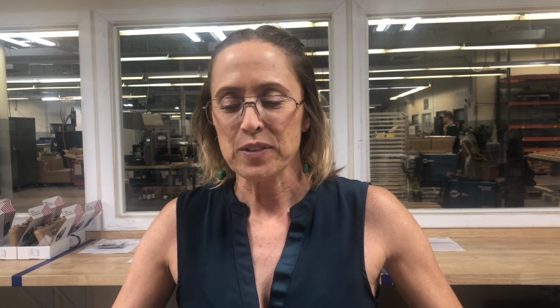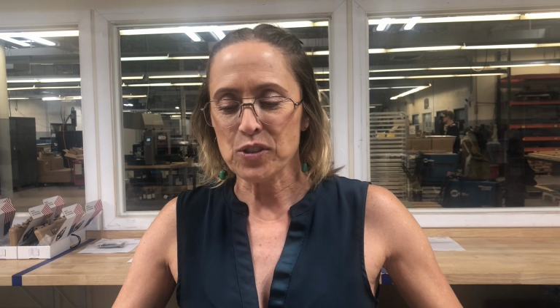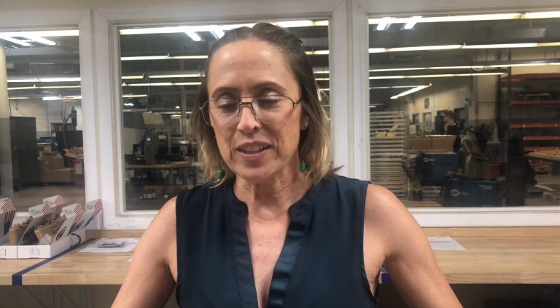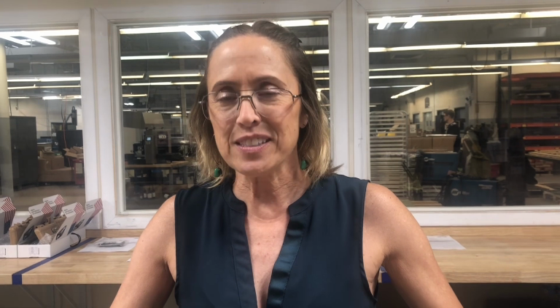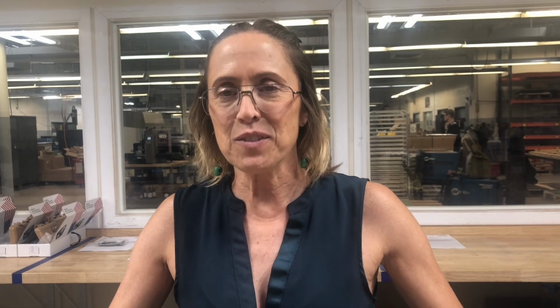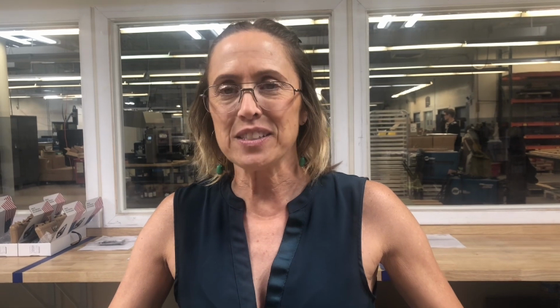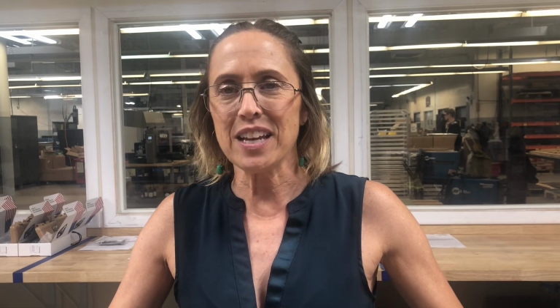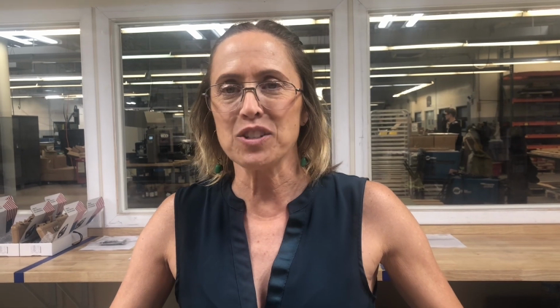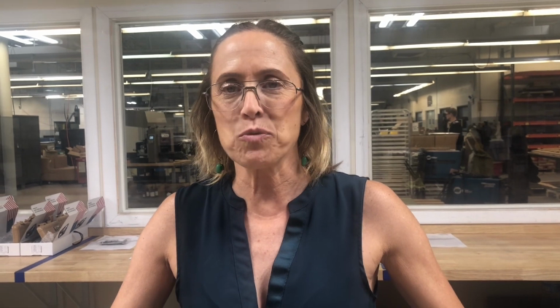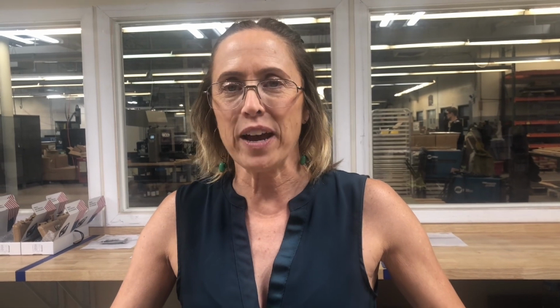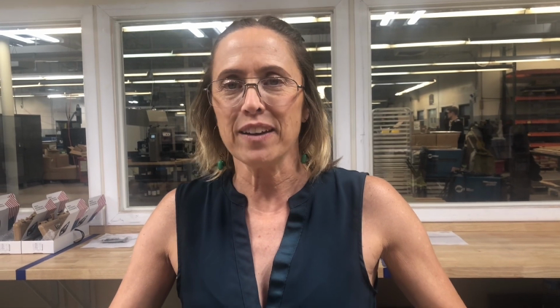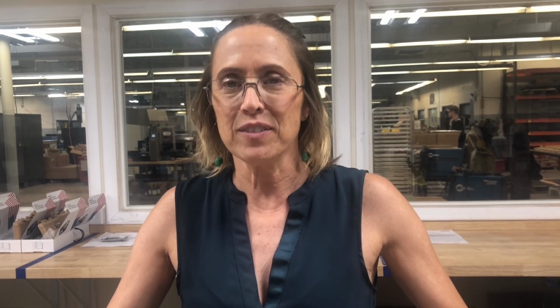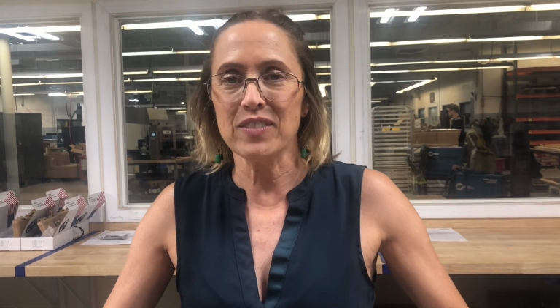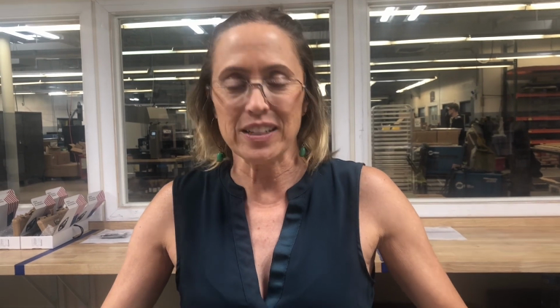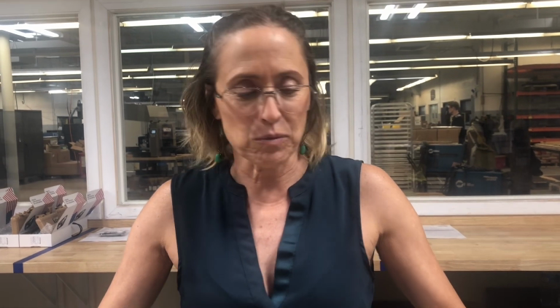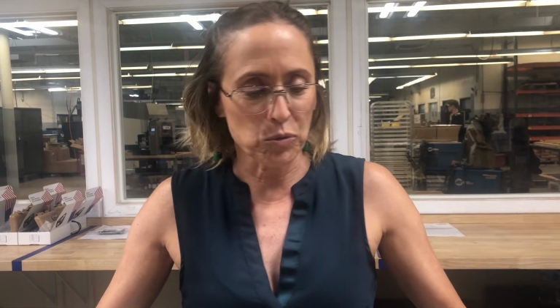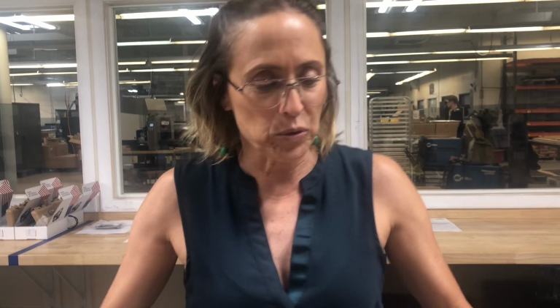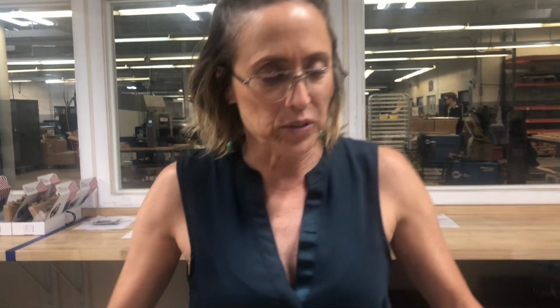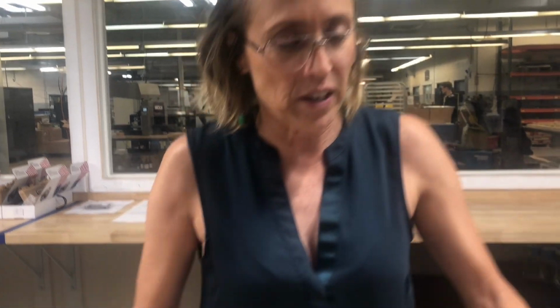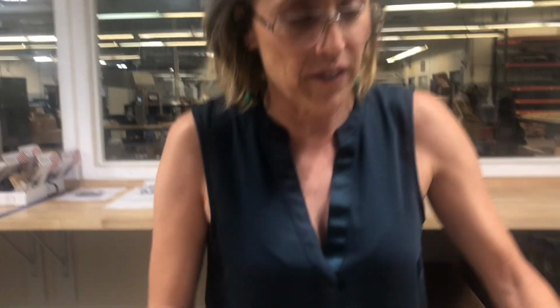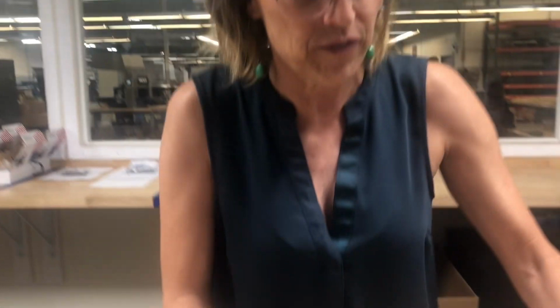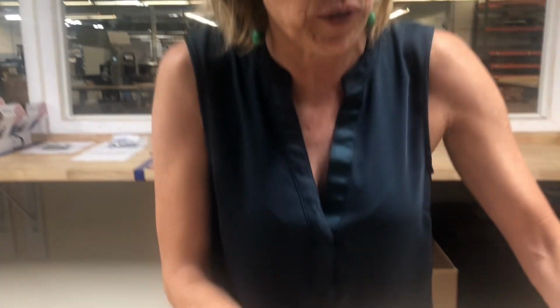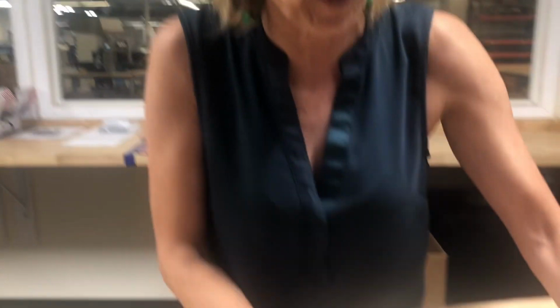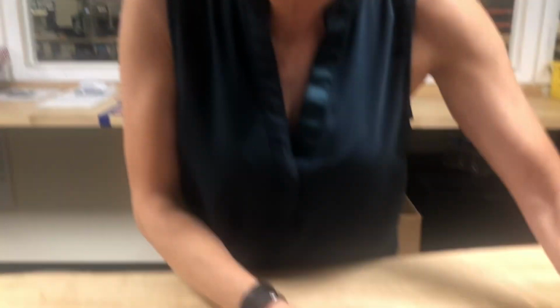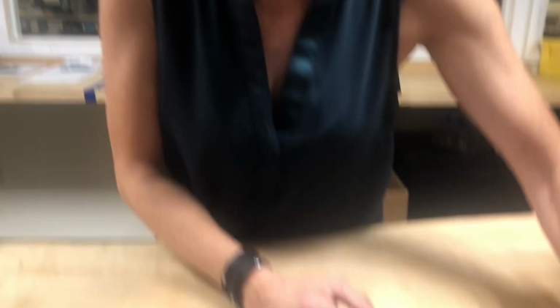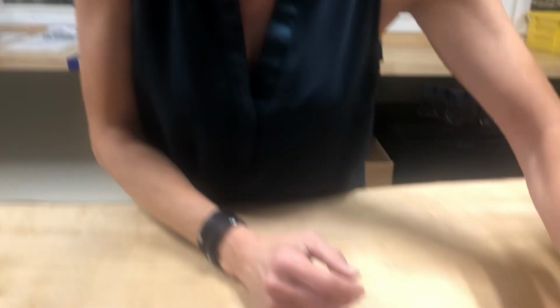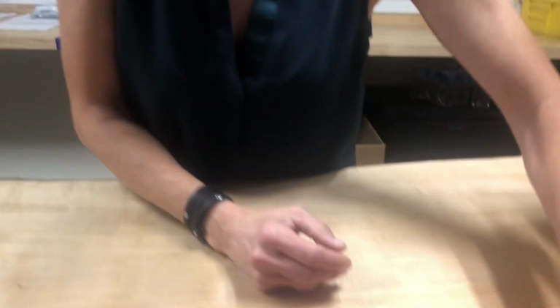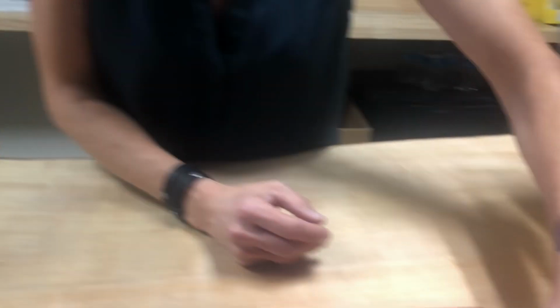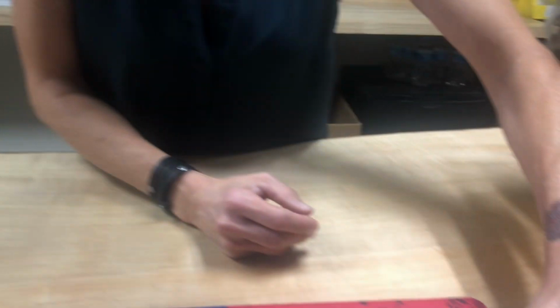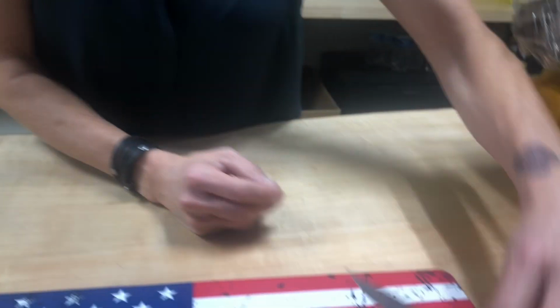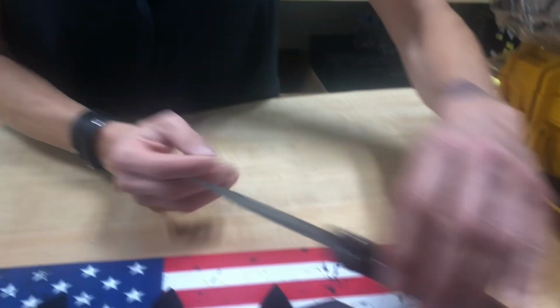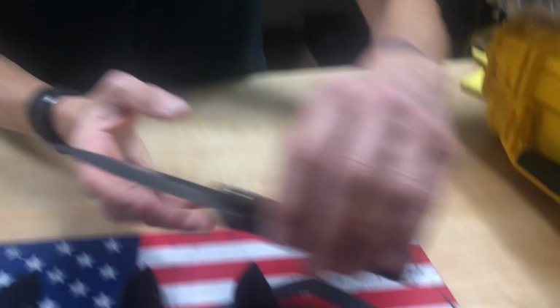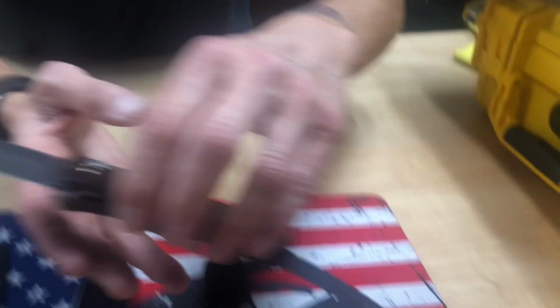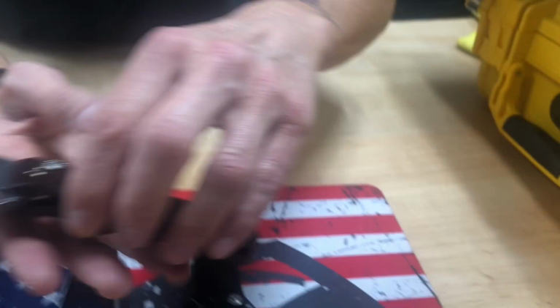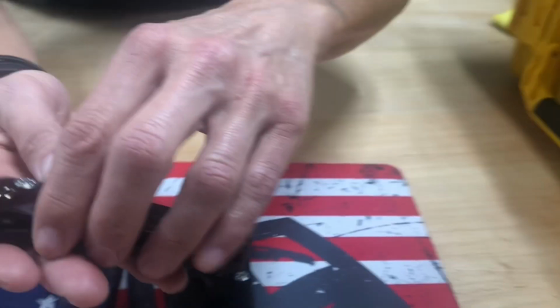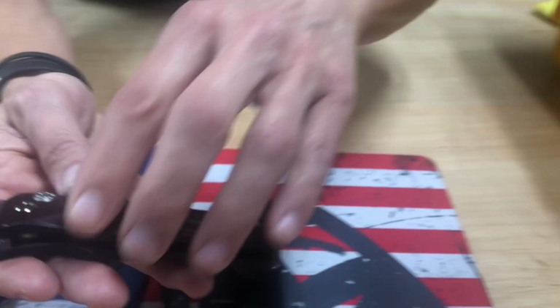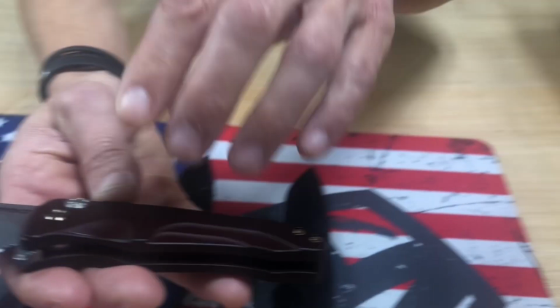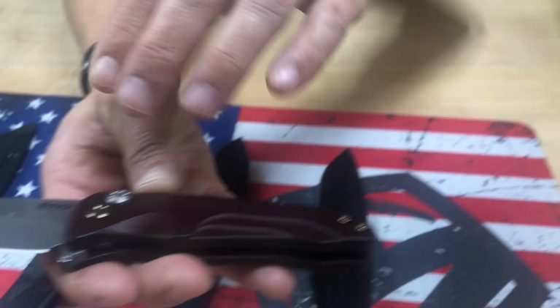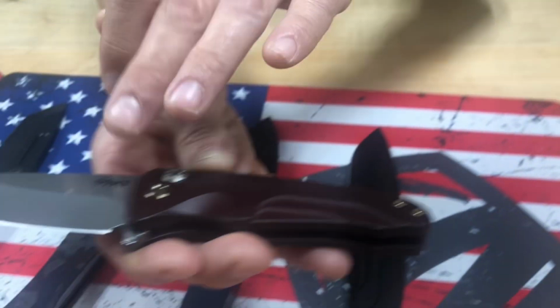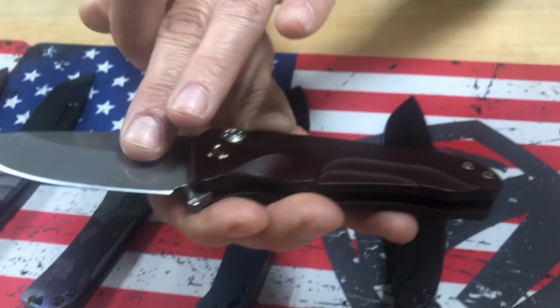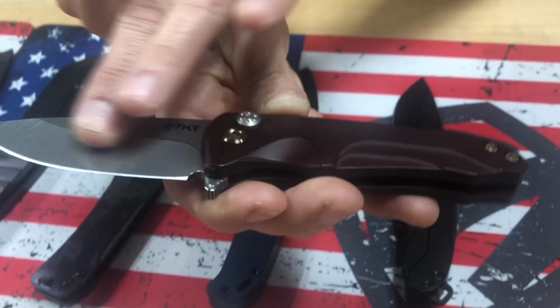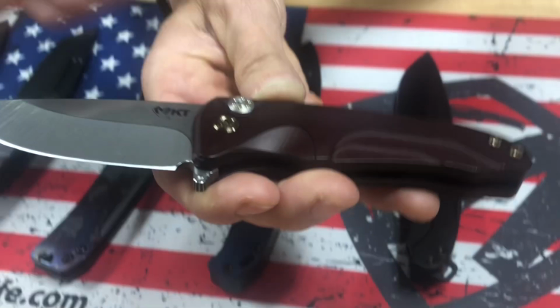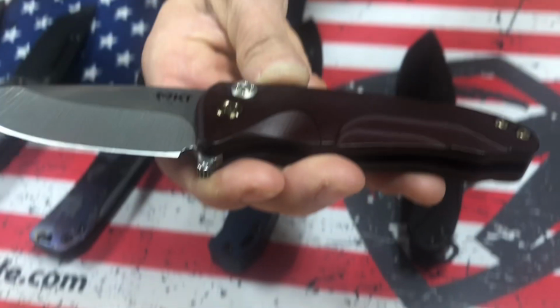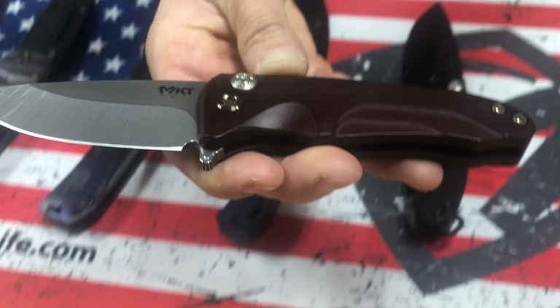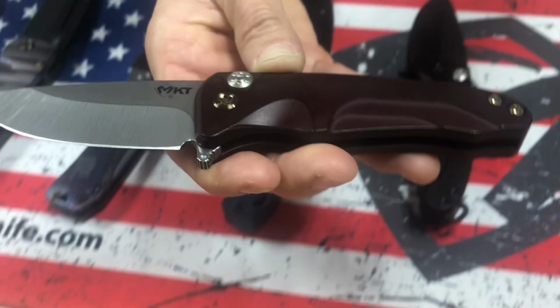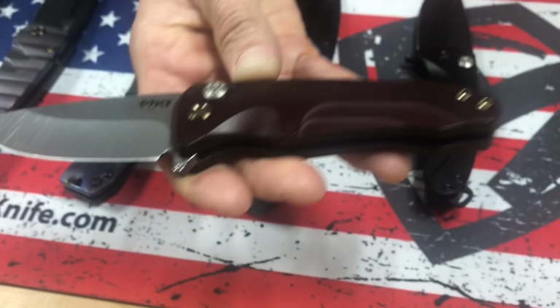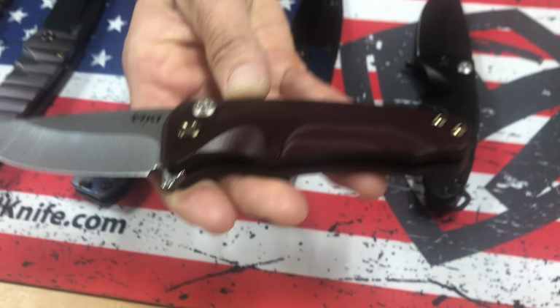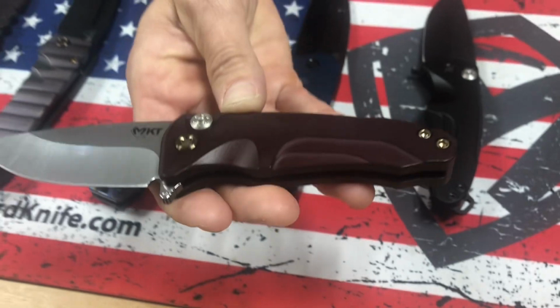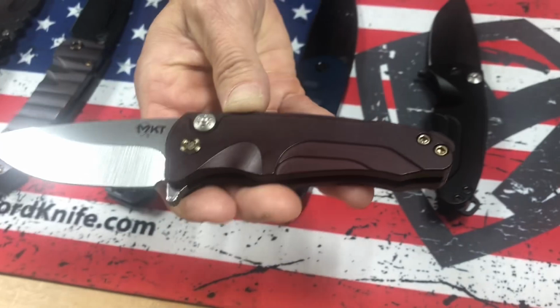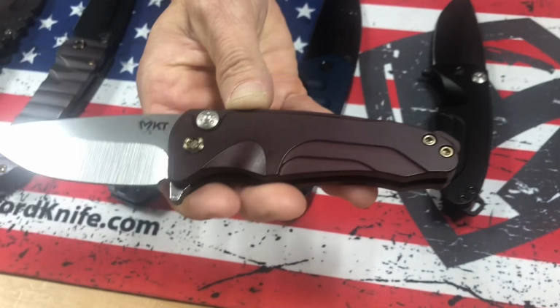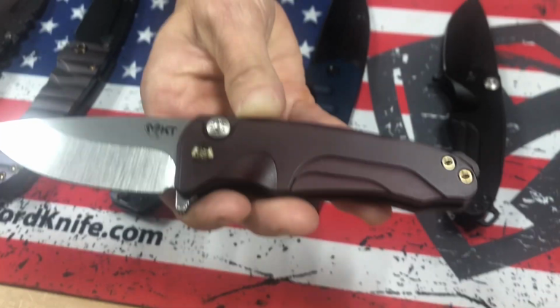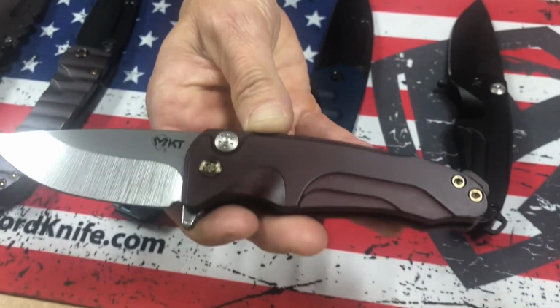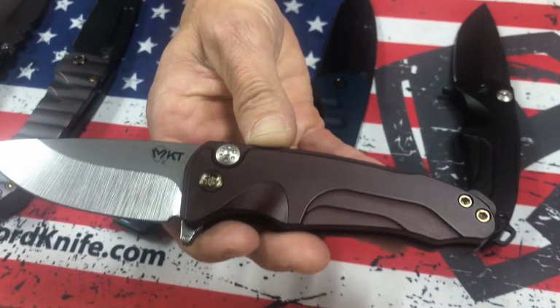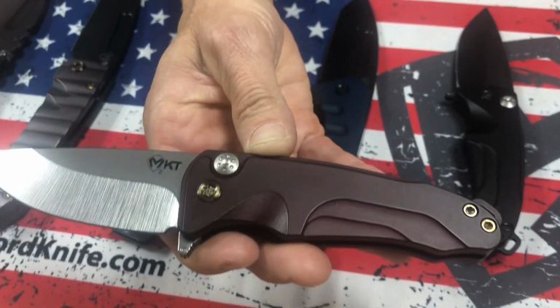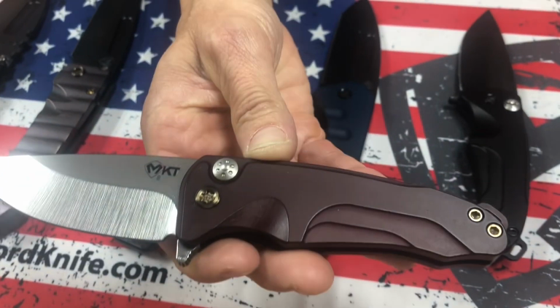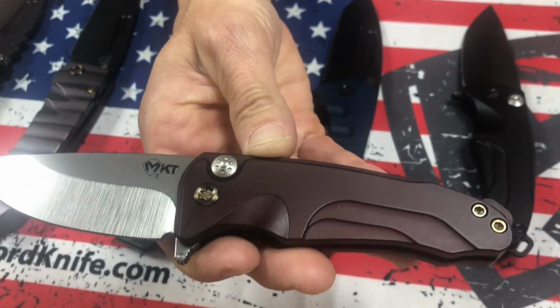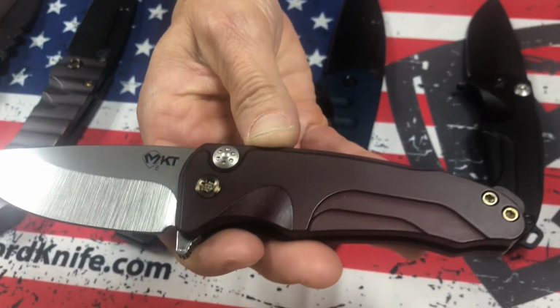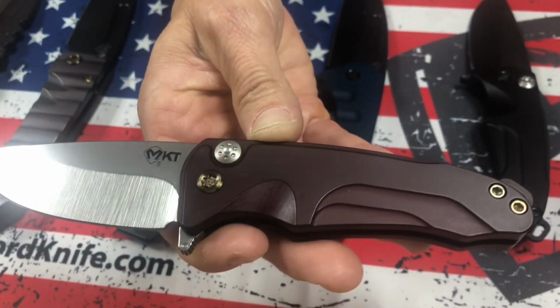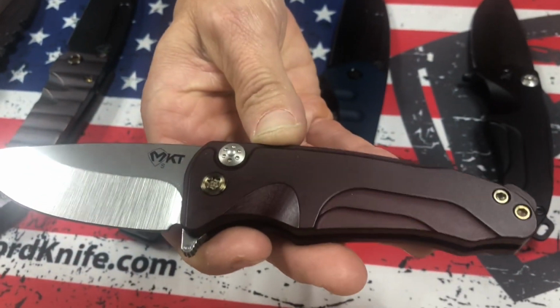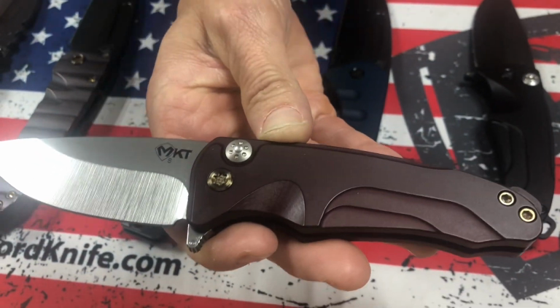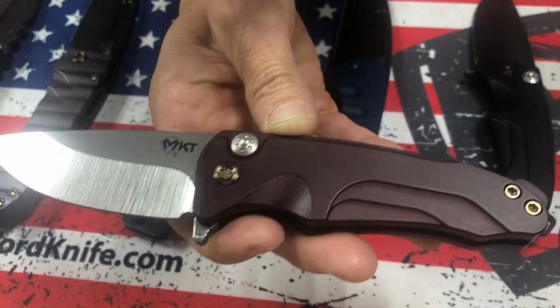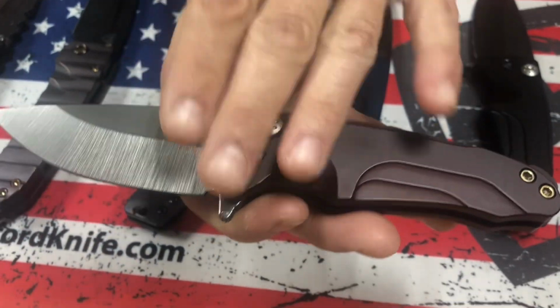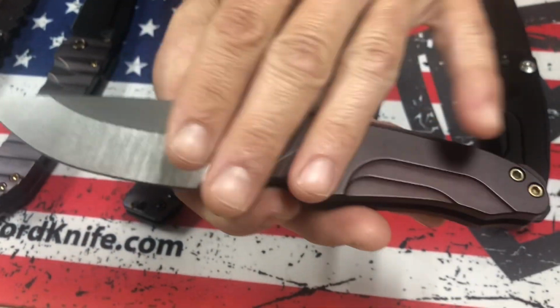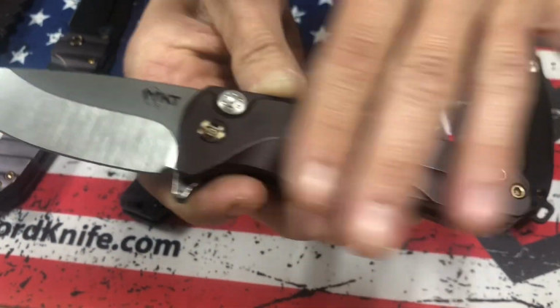So let's see what's headed your way. We've got some cool stuff for sure. We'll start off with some of the more standard economy line knives of ours.